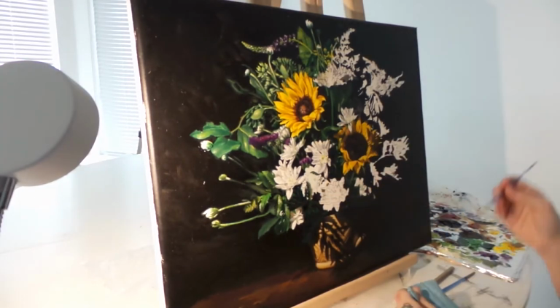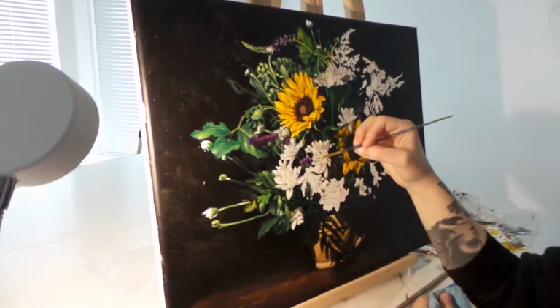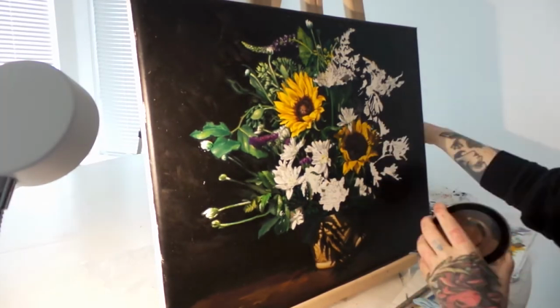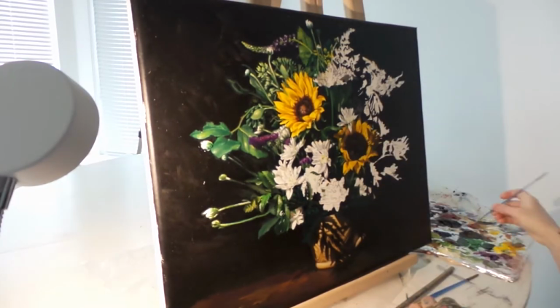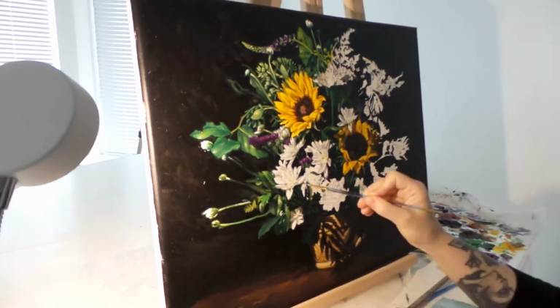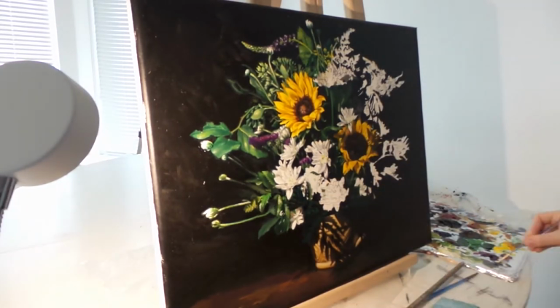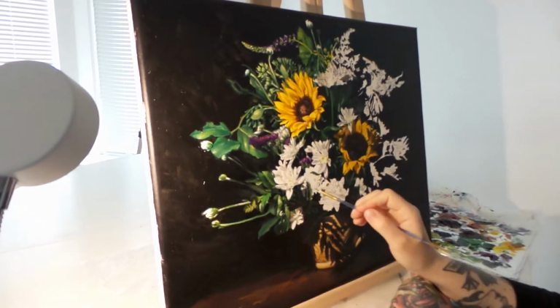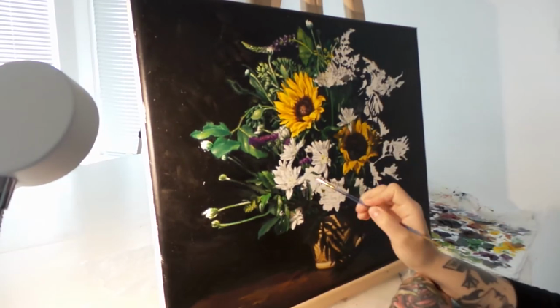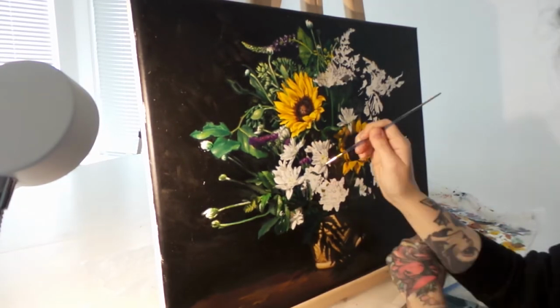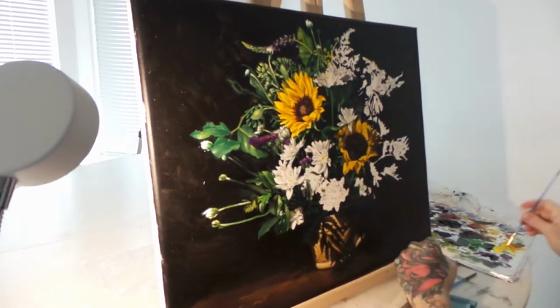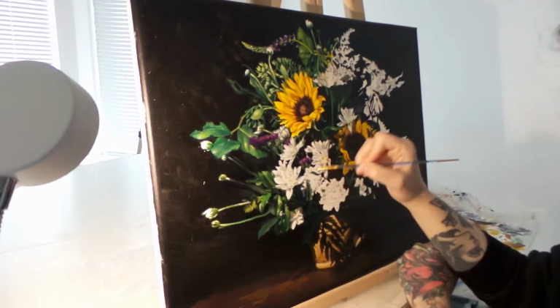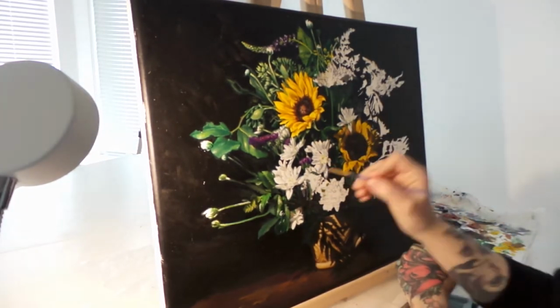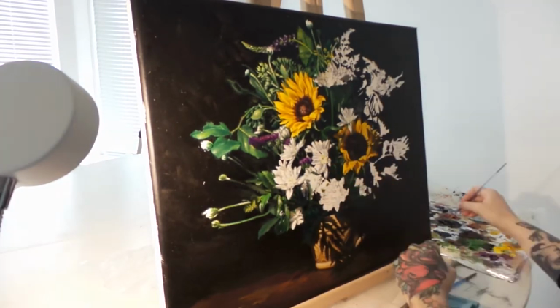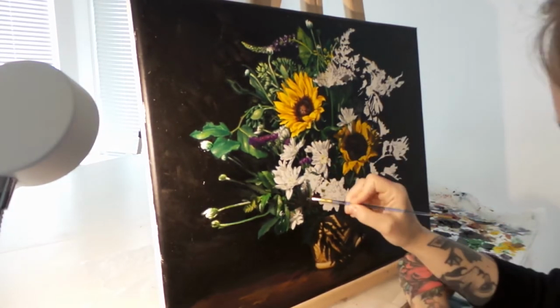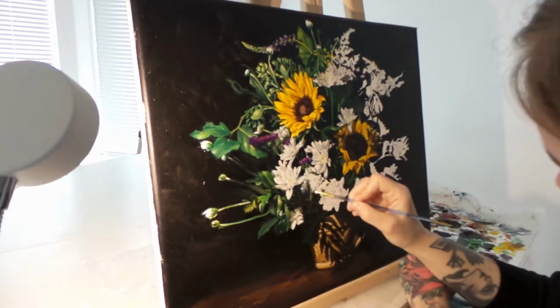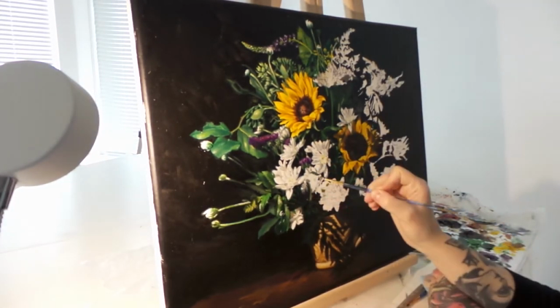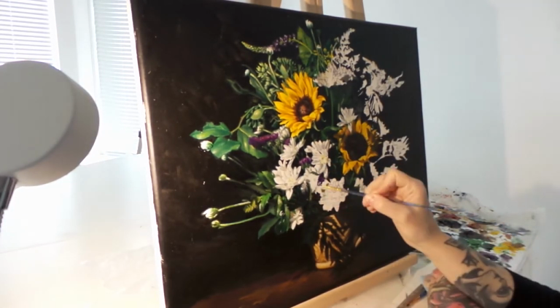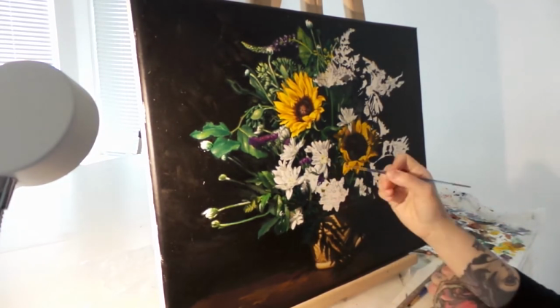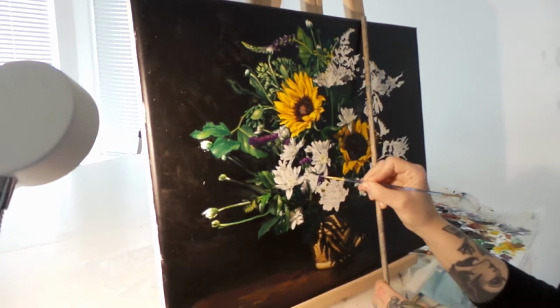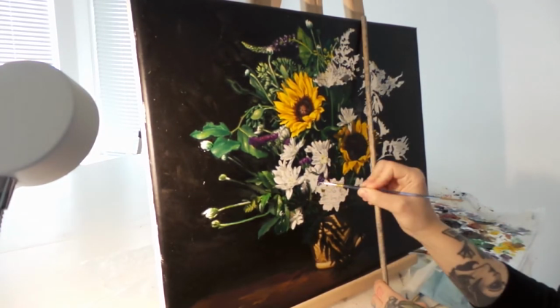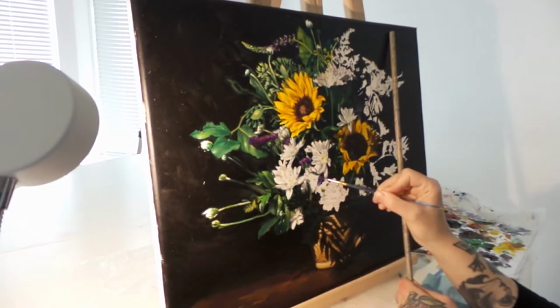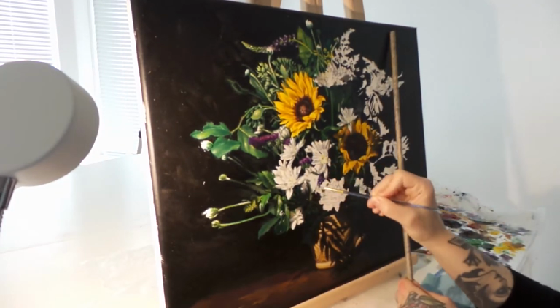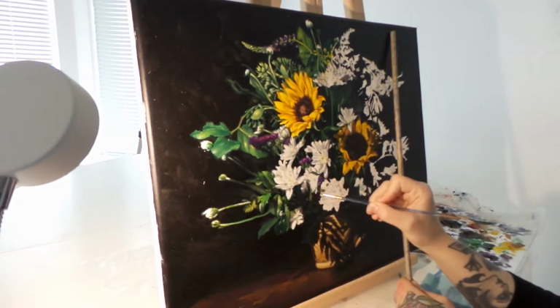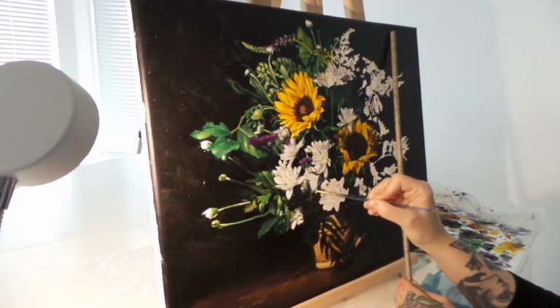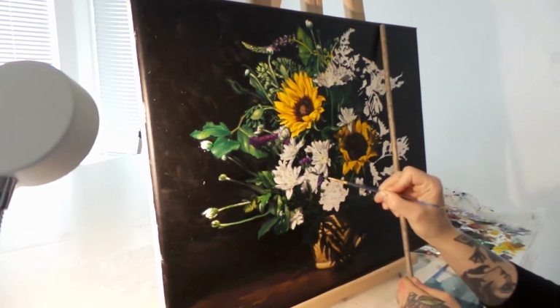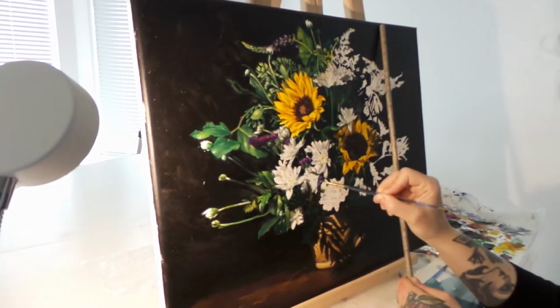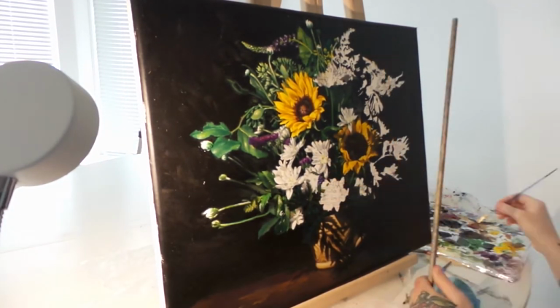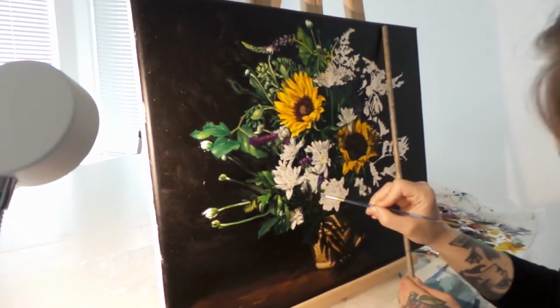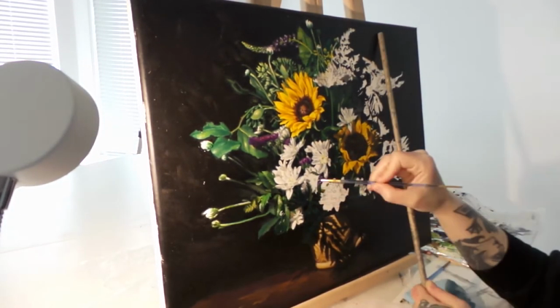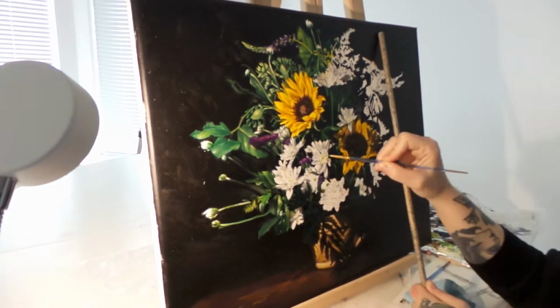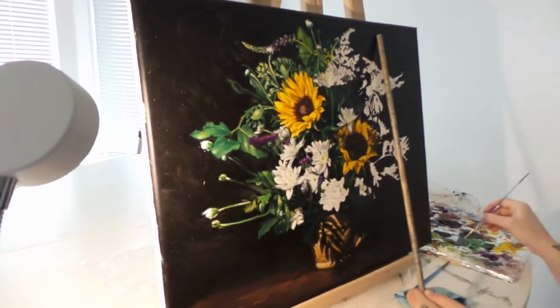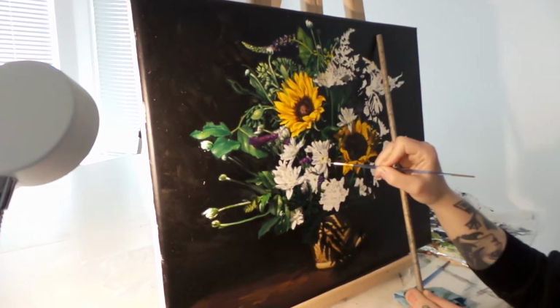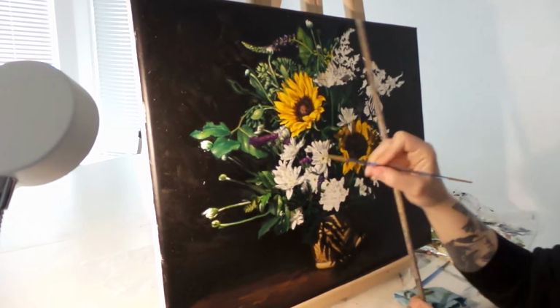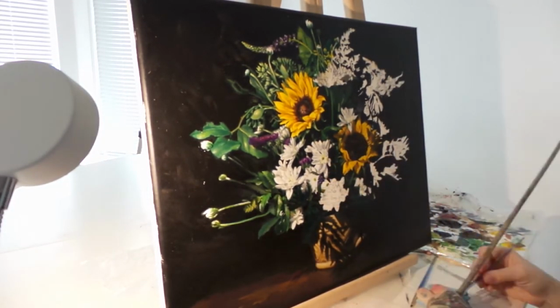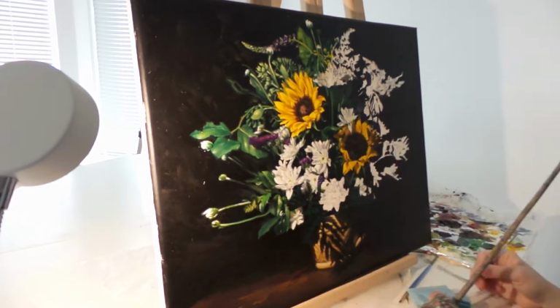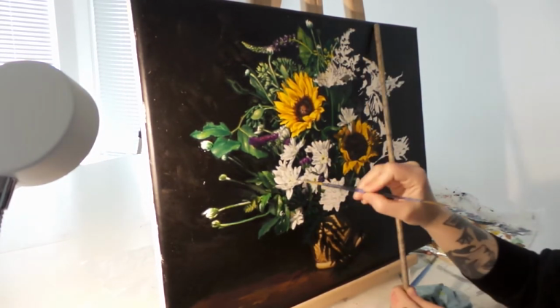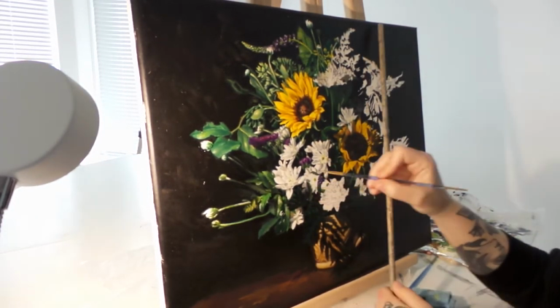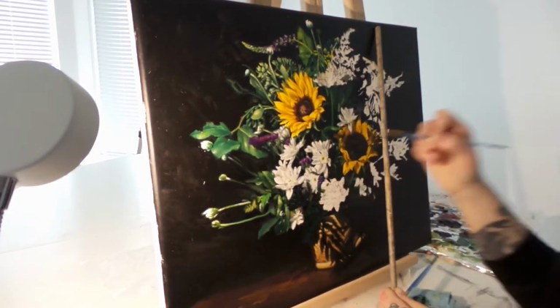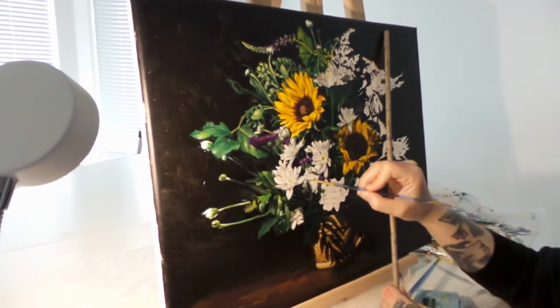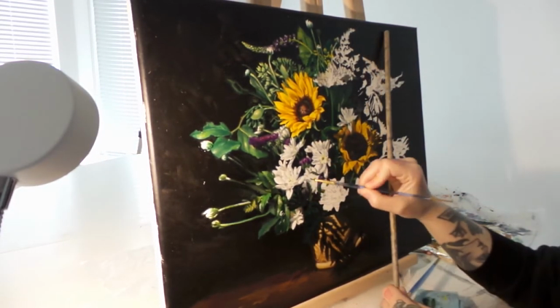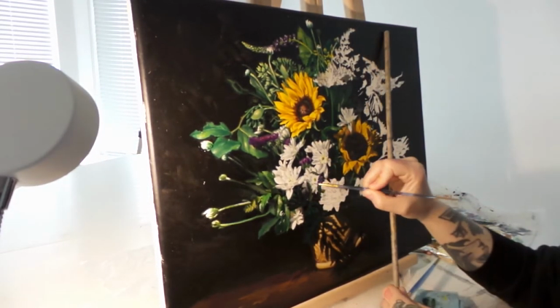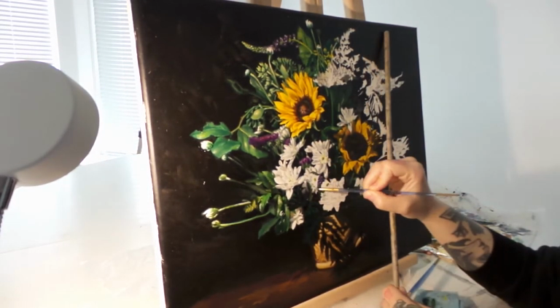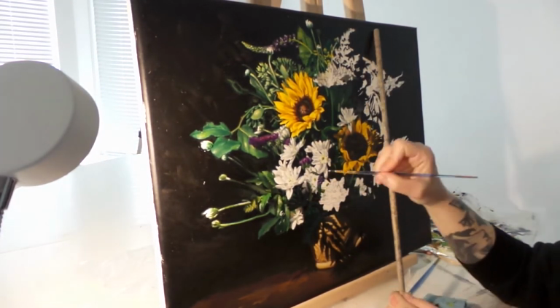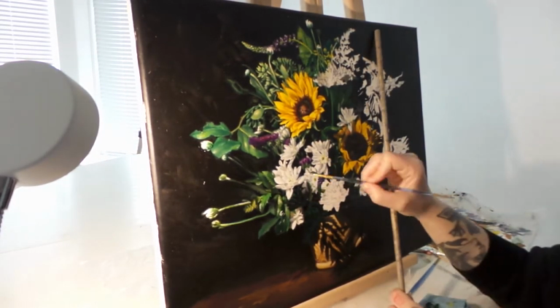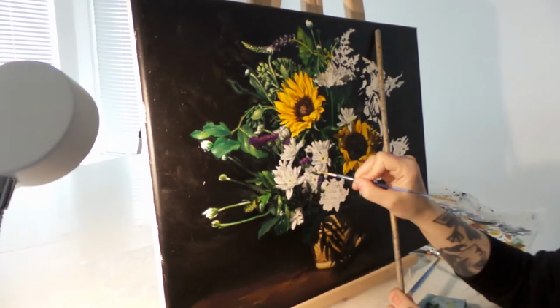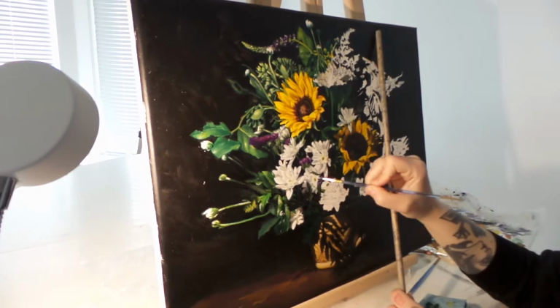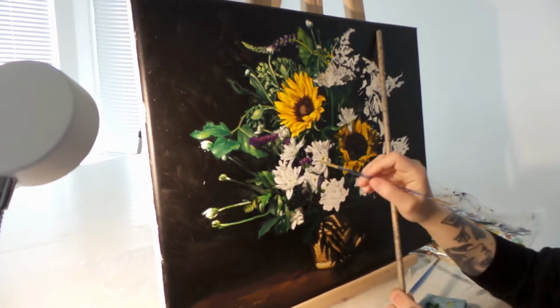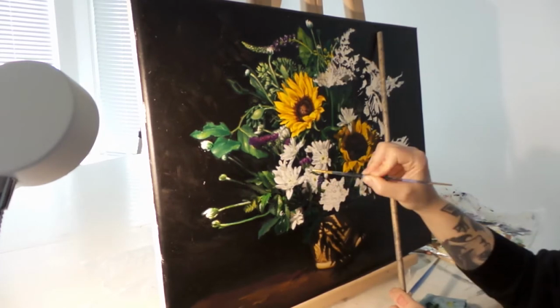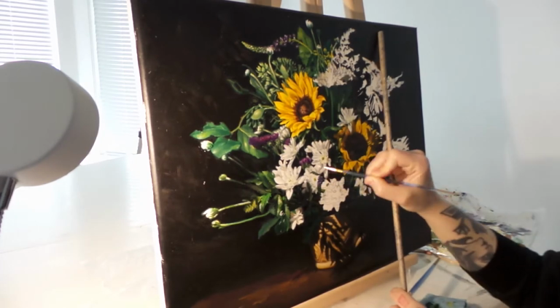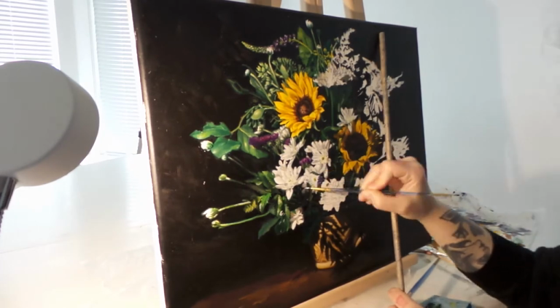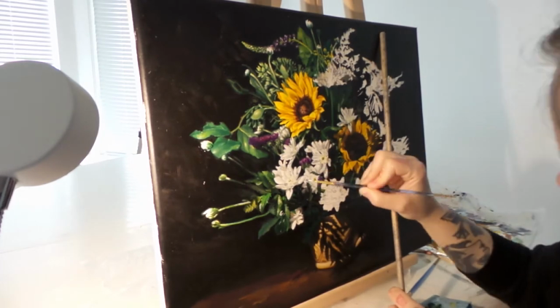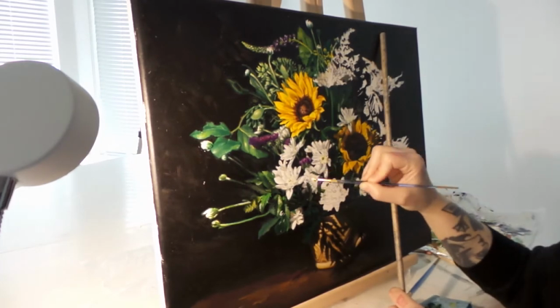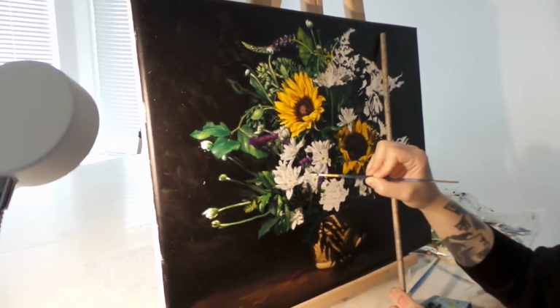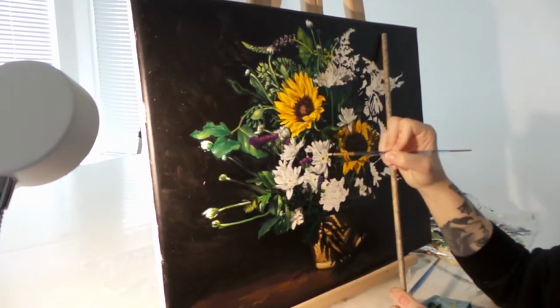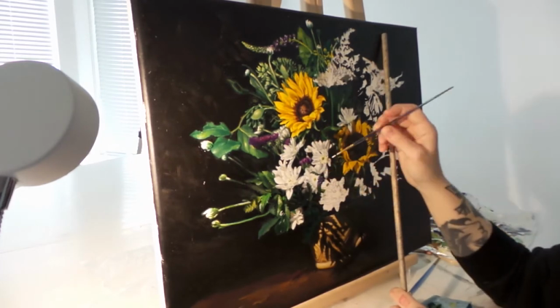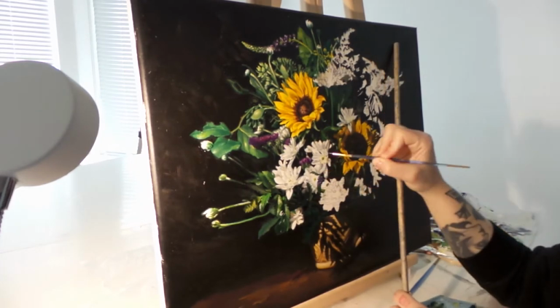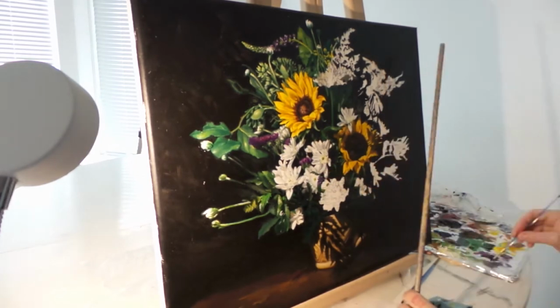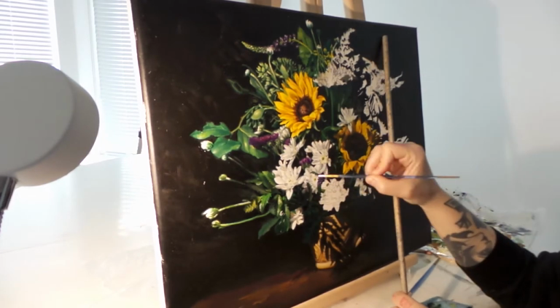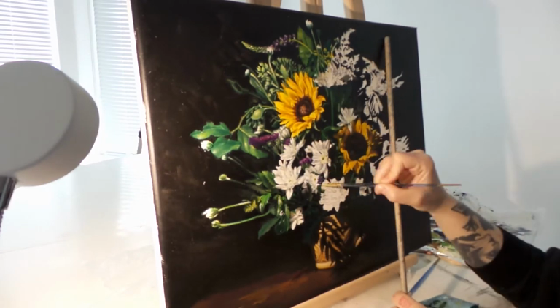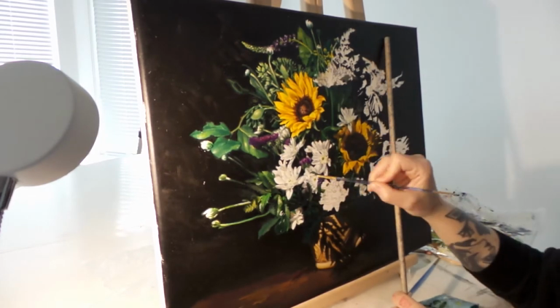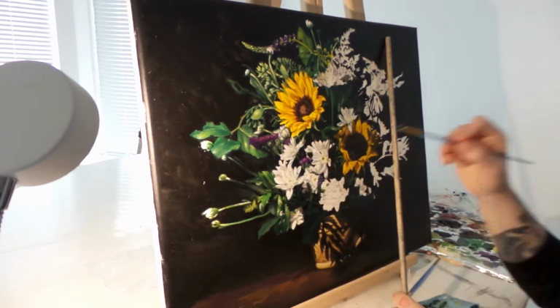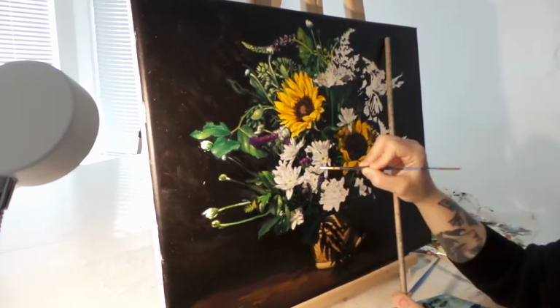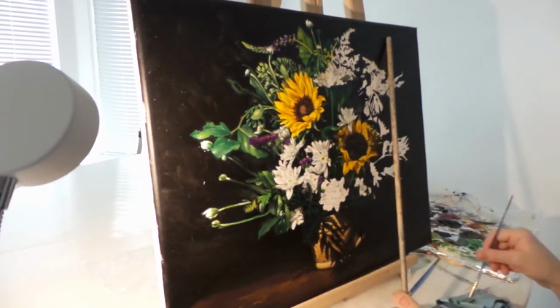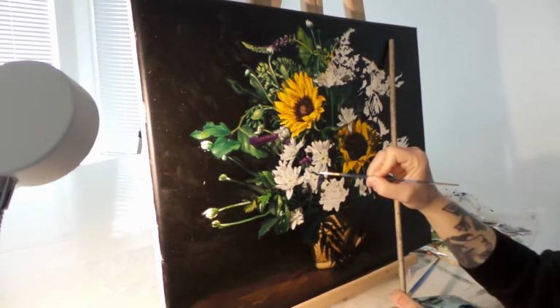If you're wondering what the stick is for, it's just so I don't stick my hand in the fresh oil paint — which I still managed to do several times.